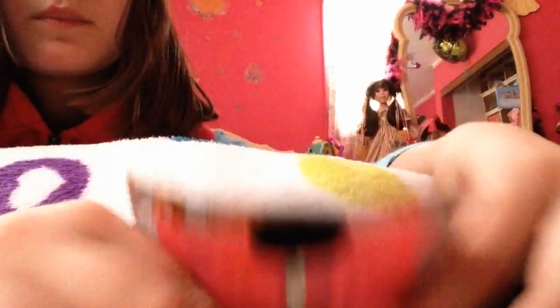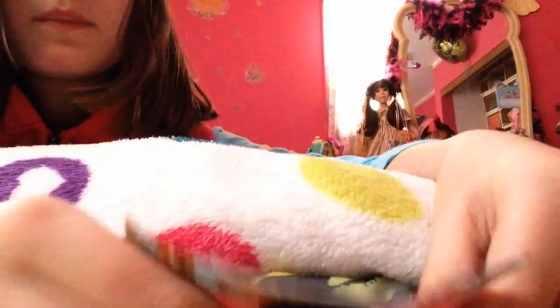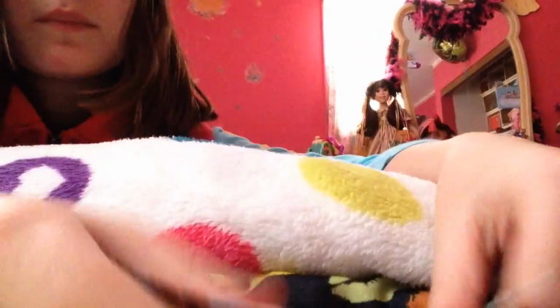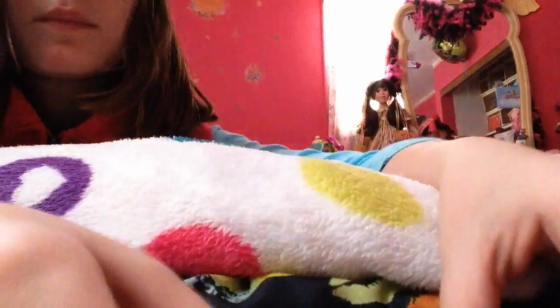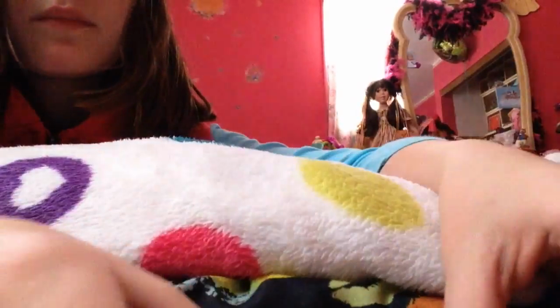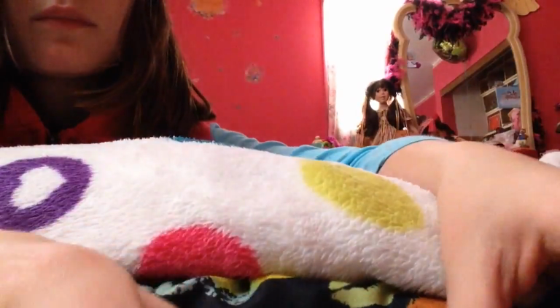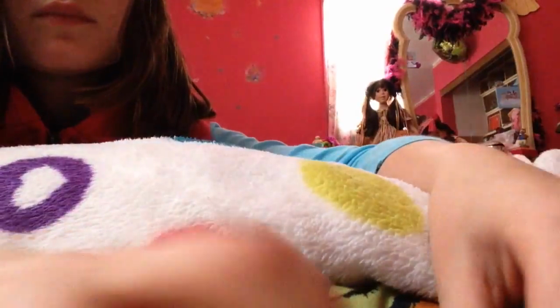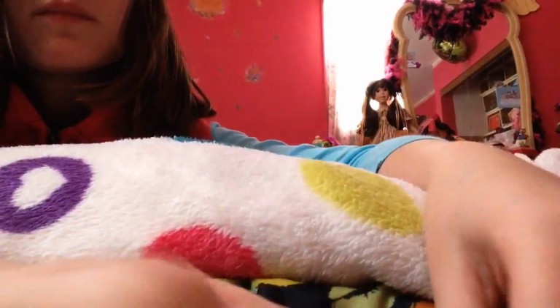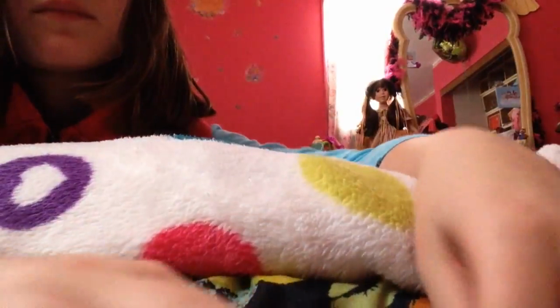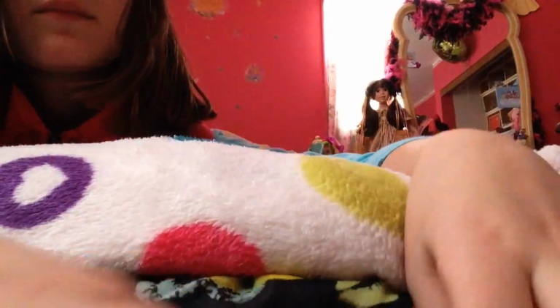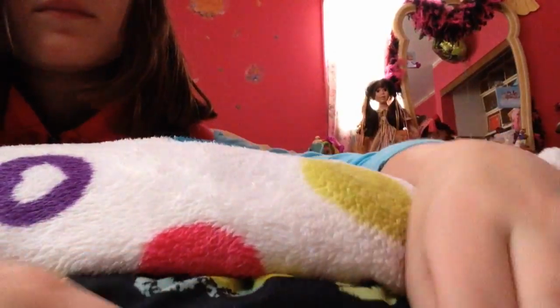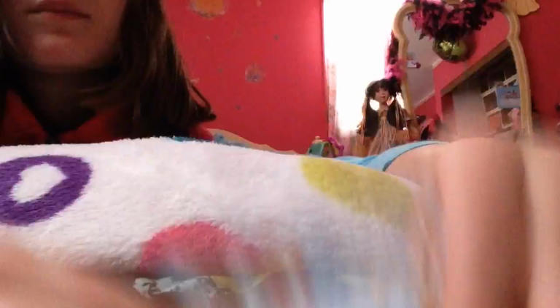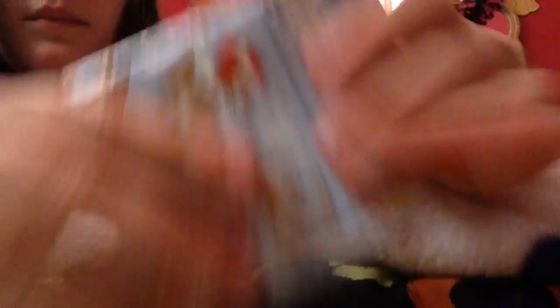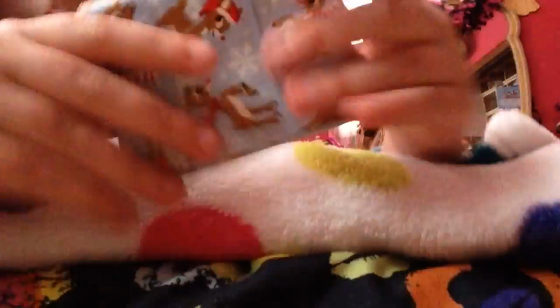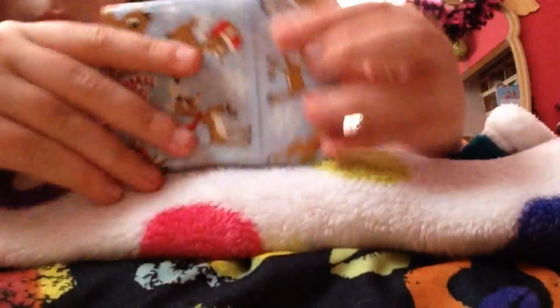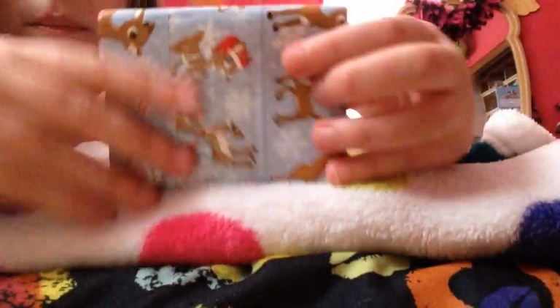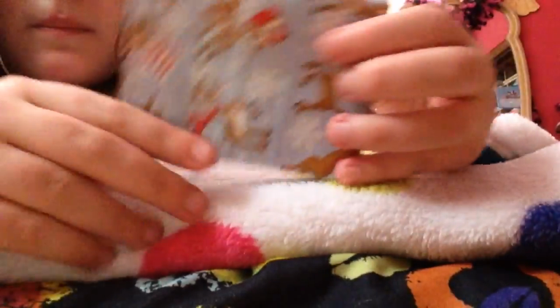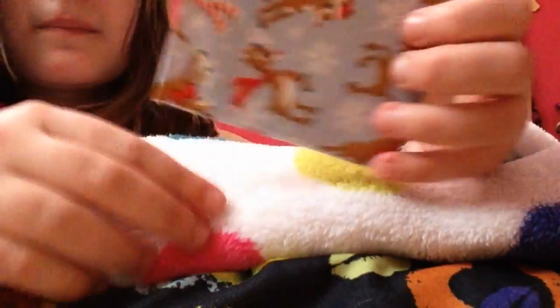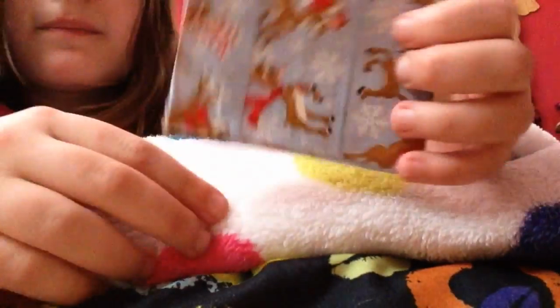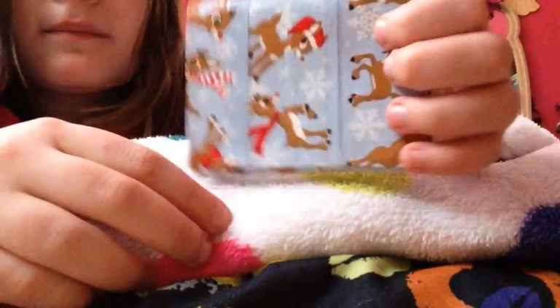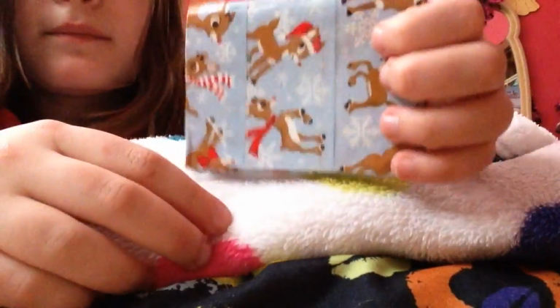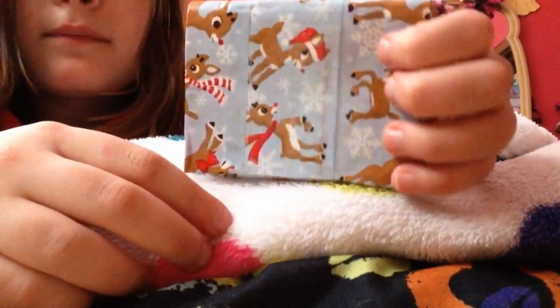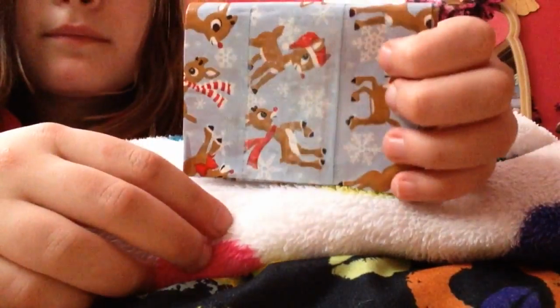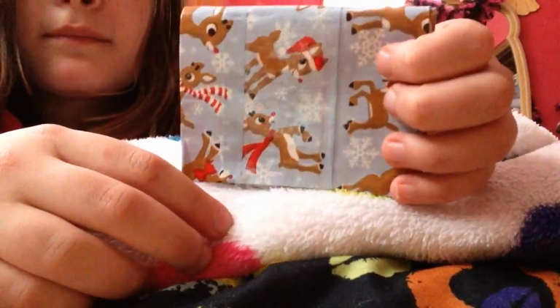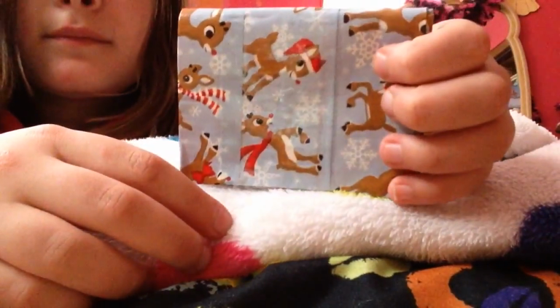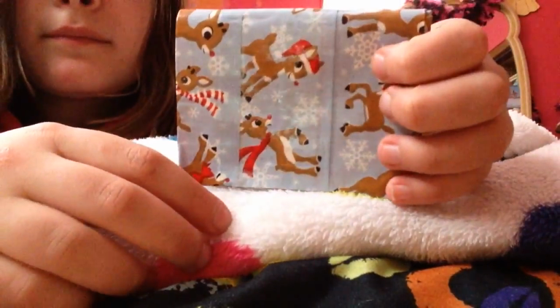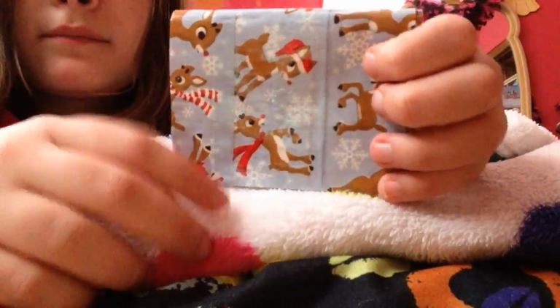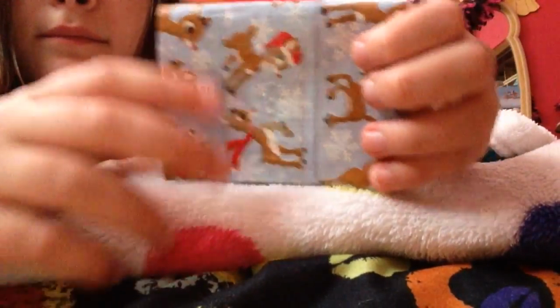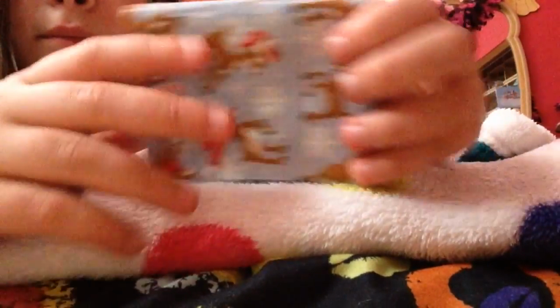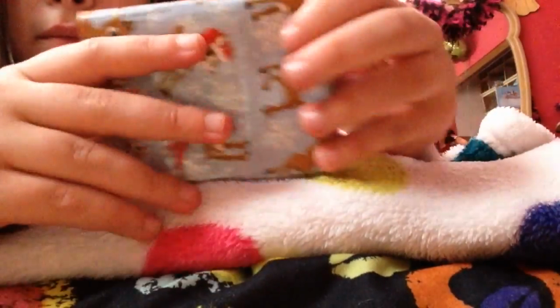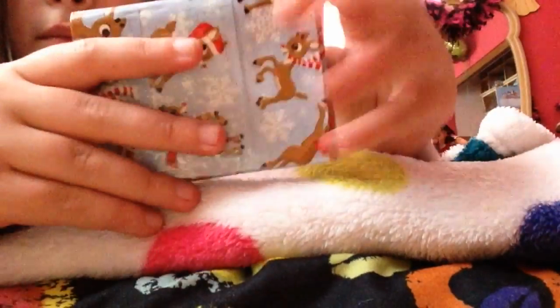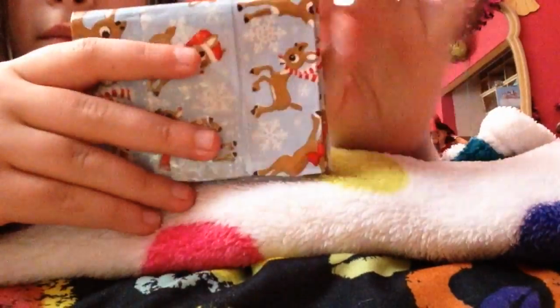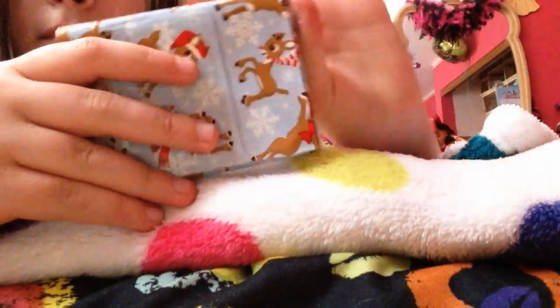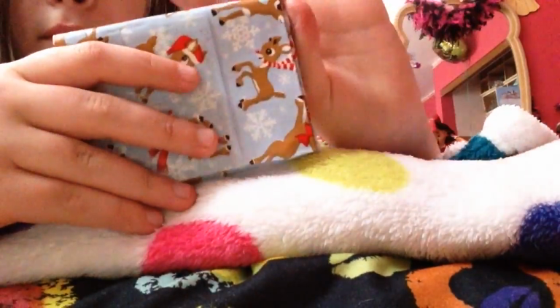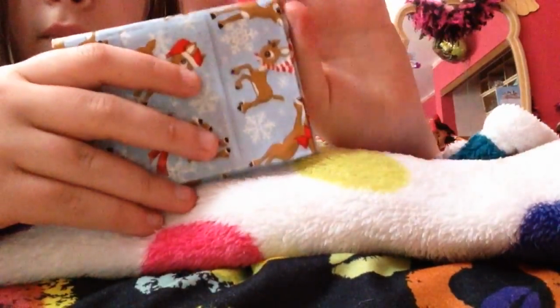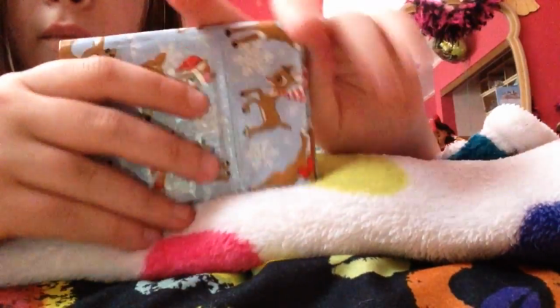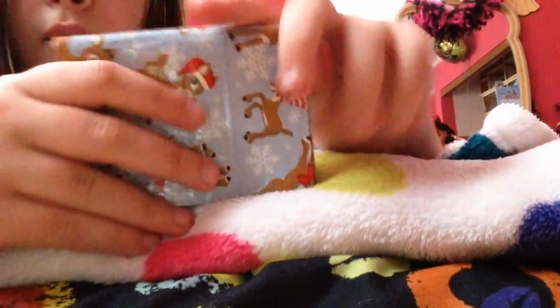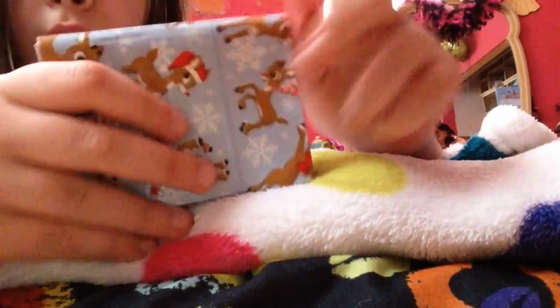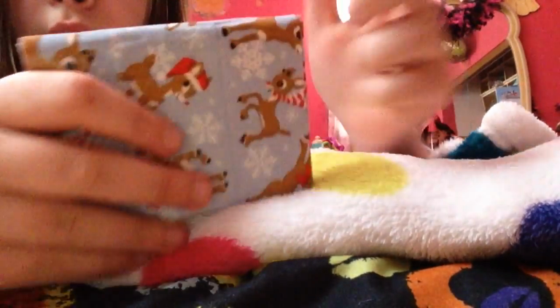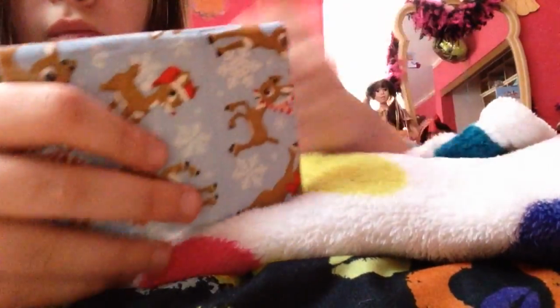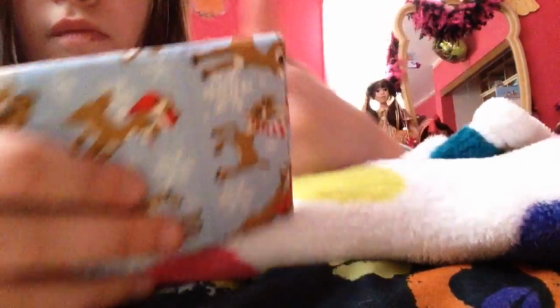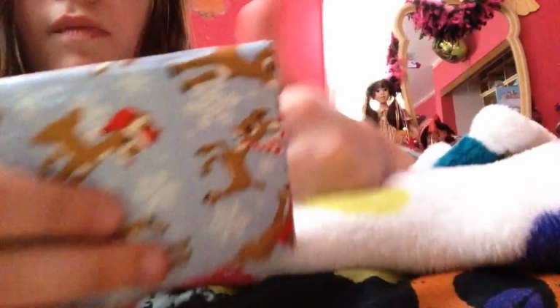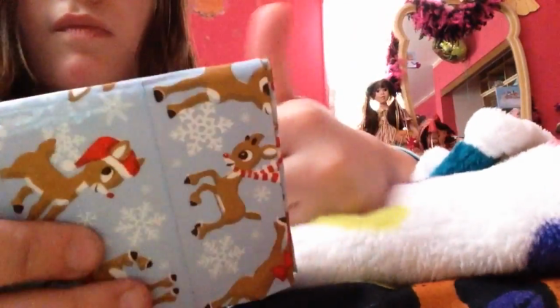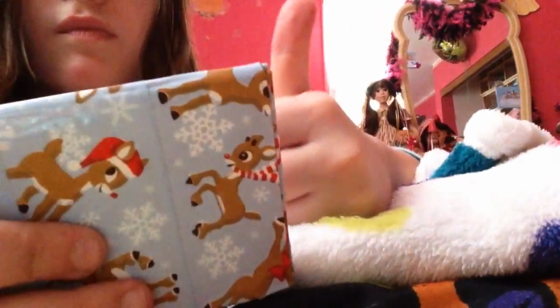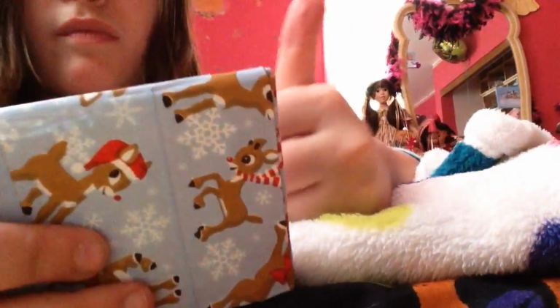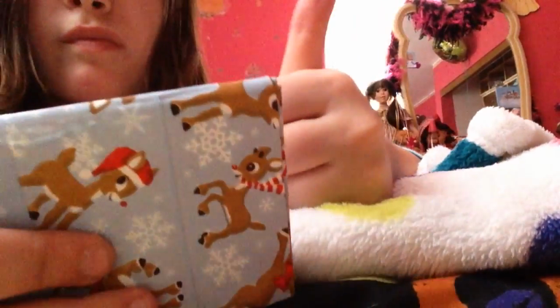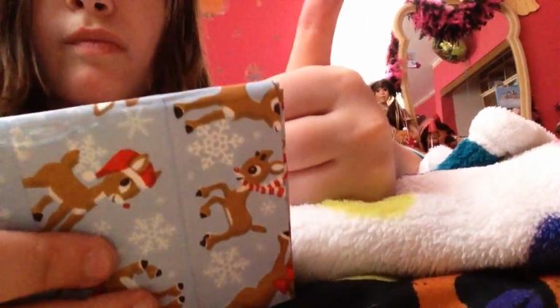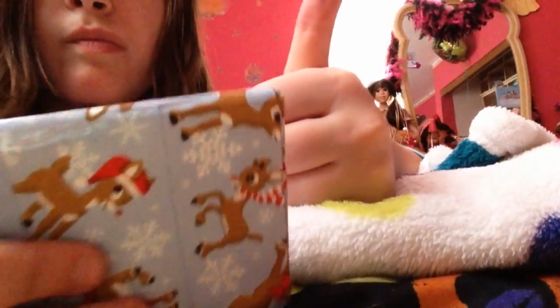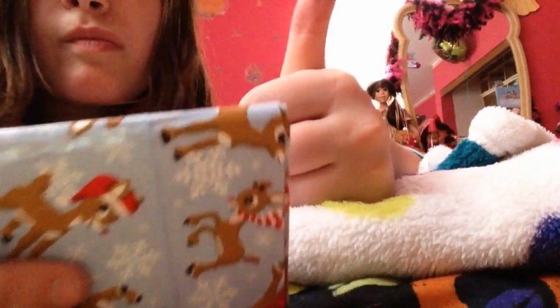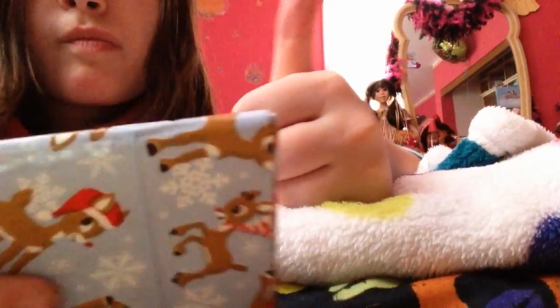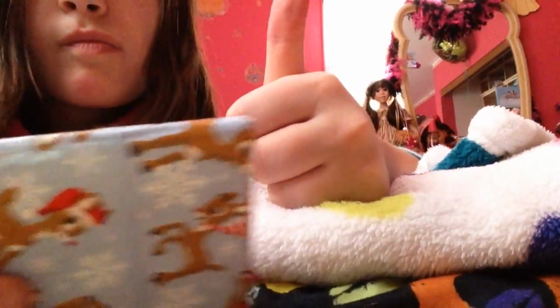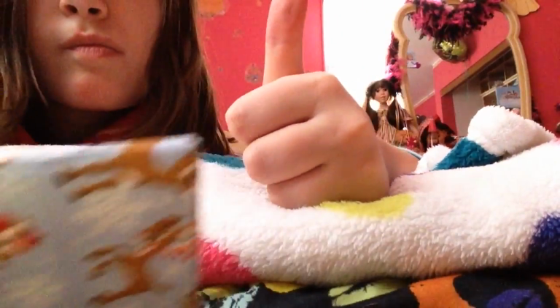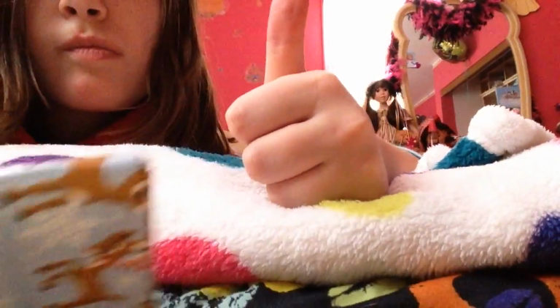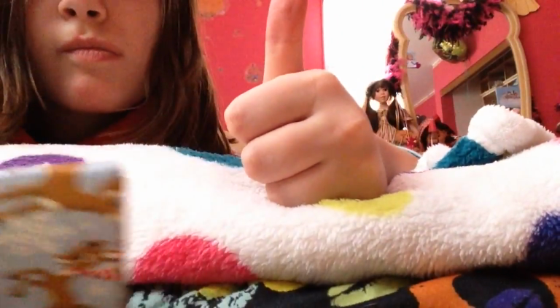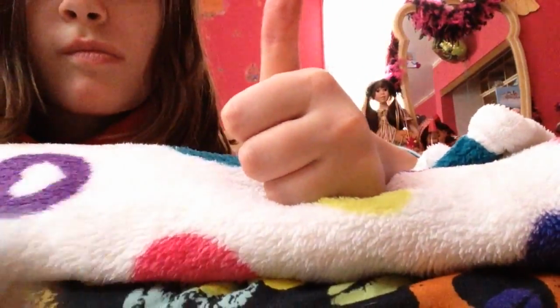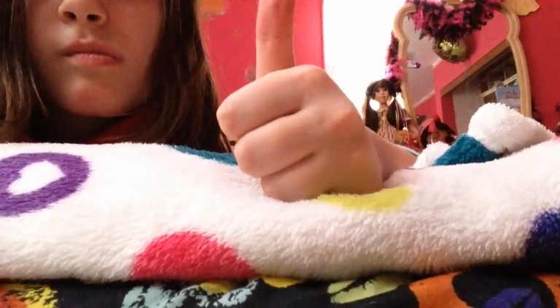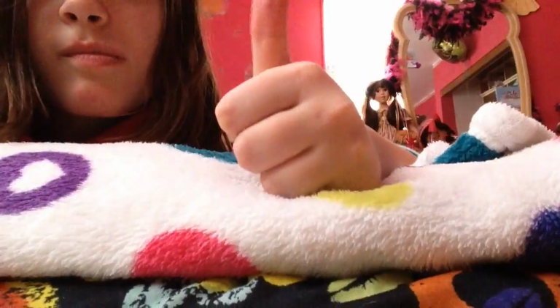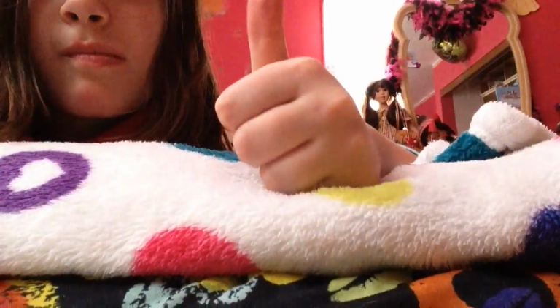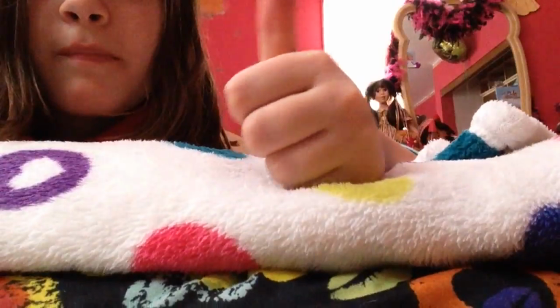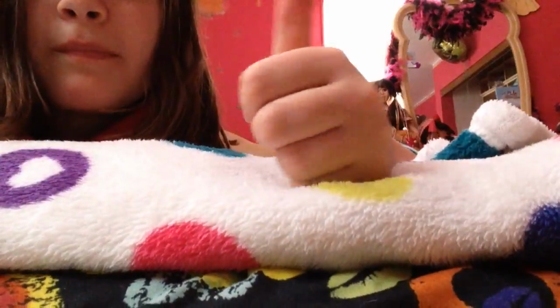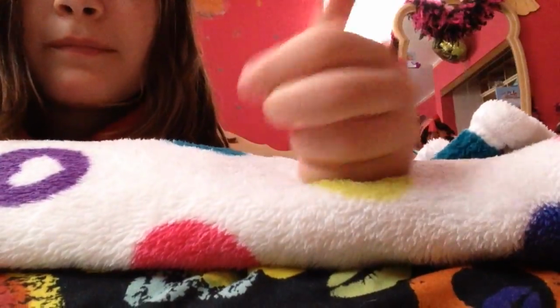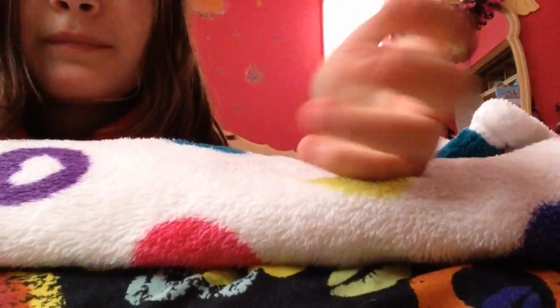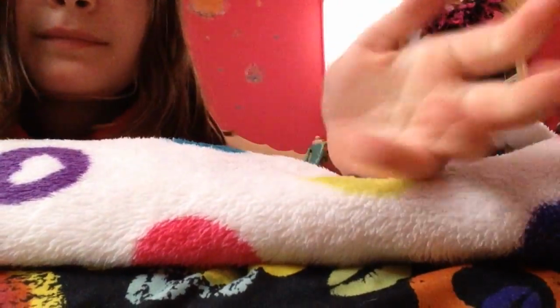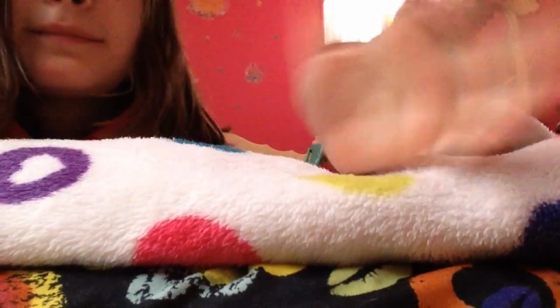So yeah, I hope you guys like this time-lapse and make sure you give it a big thumbs up if you did. Thanks for watching. Bye!